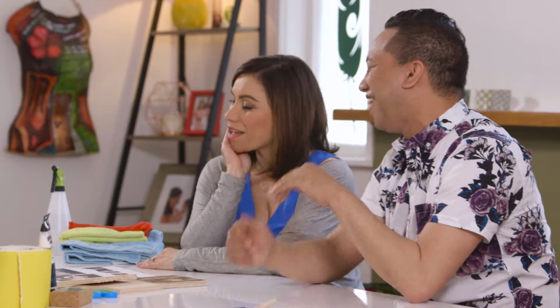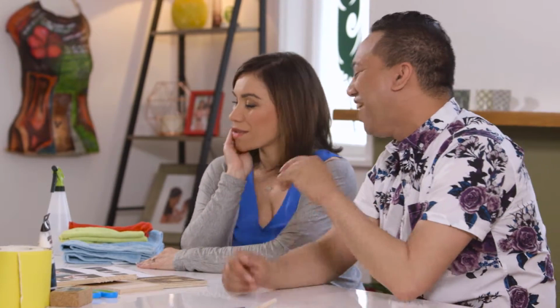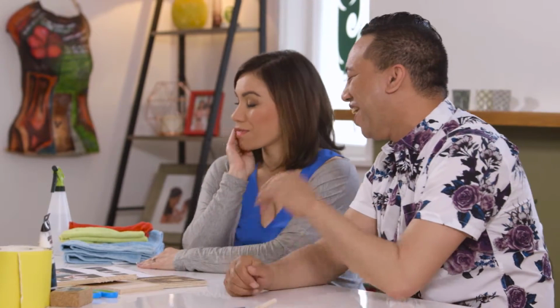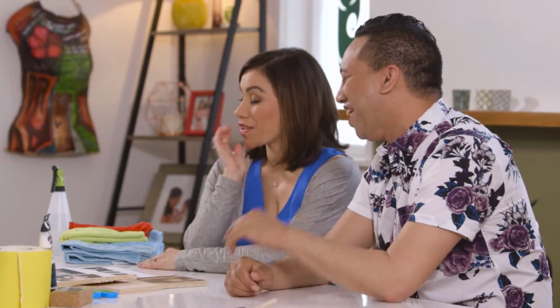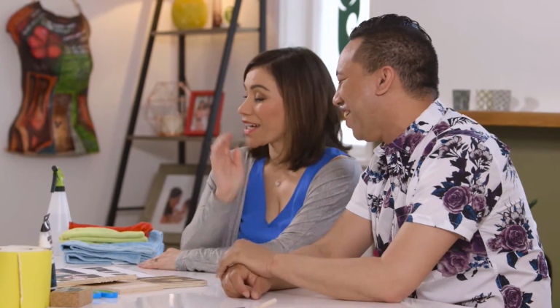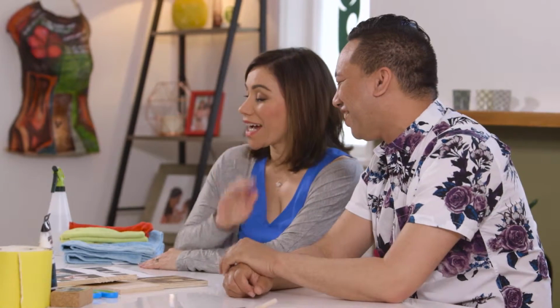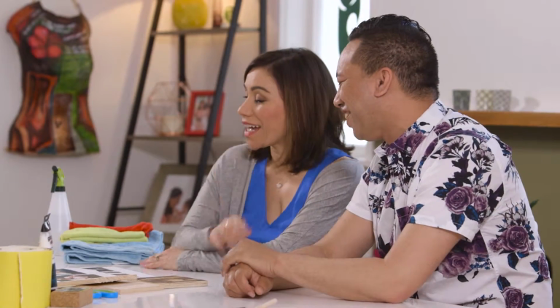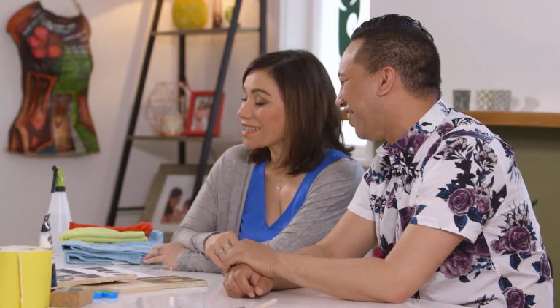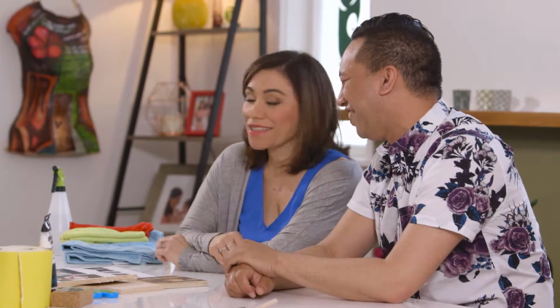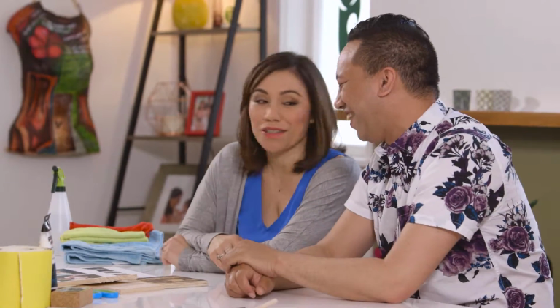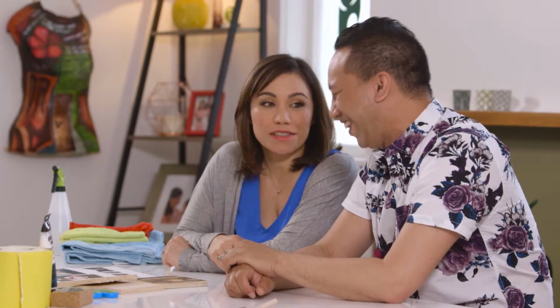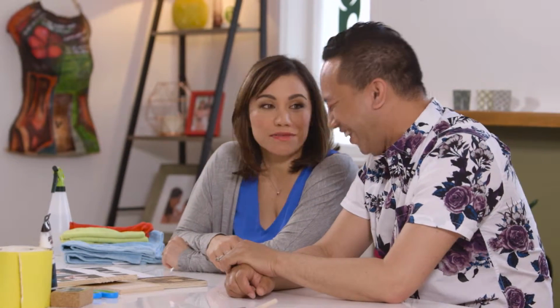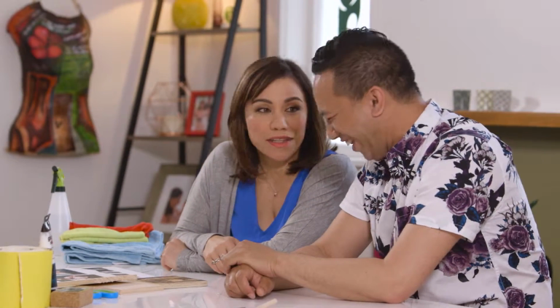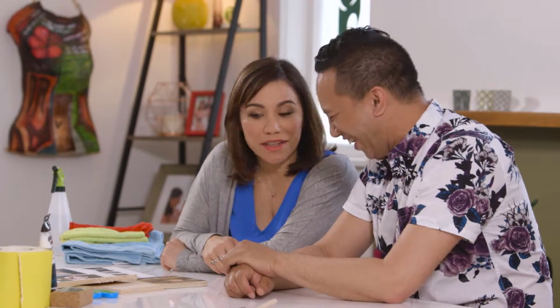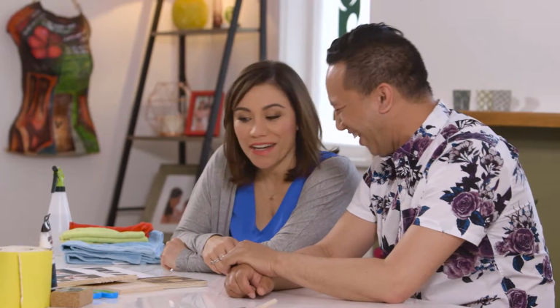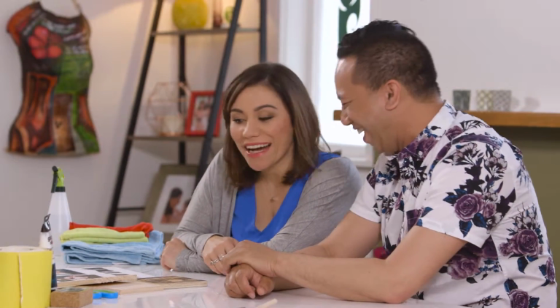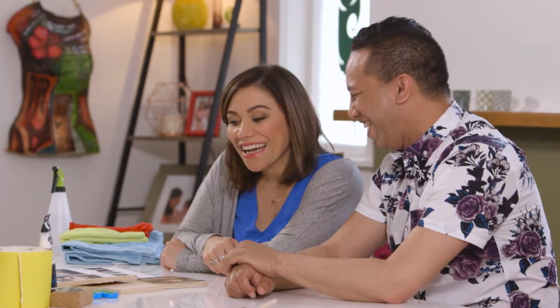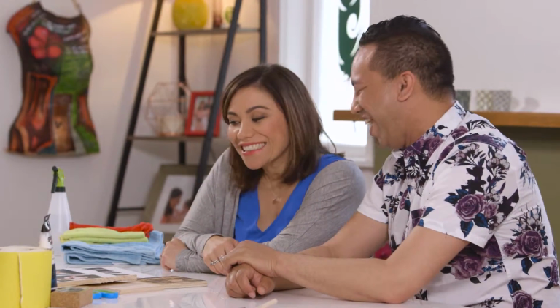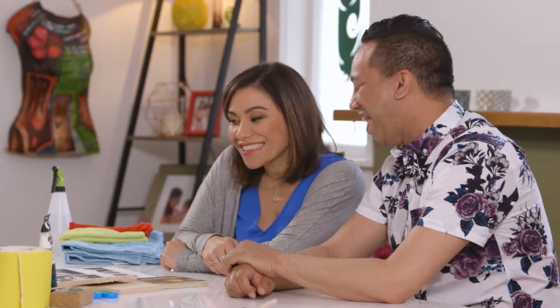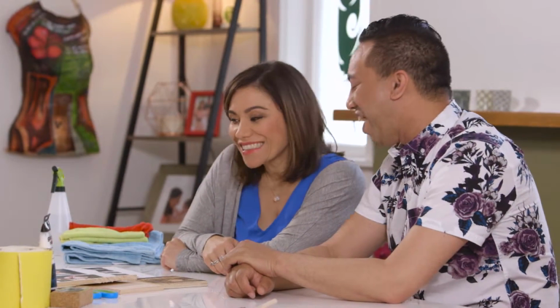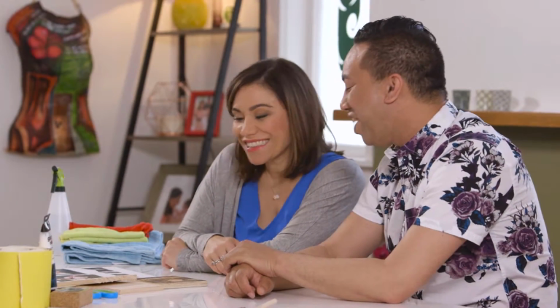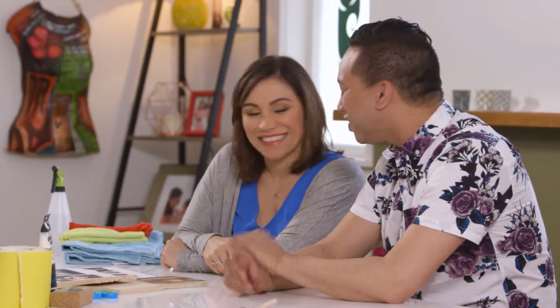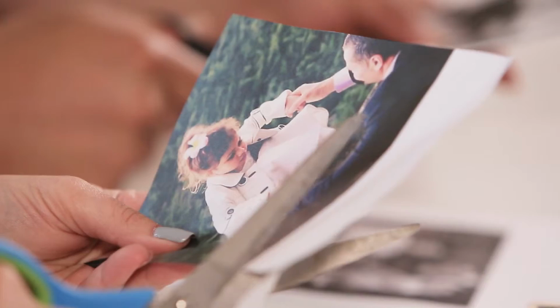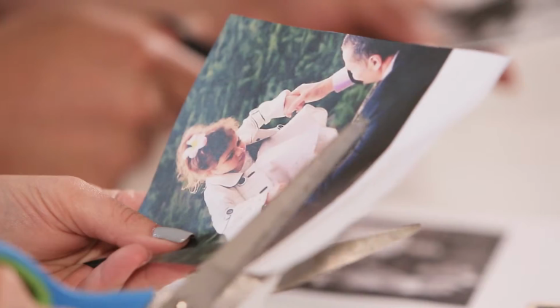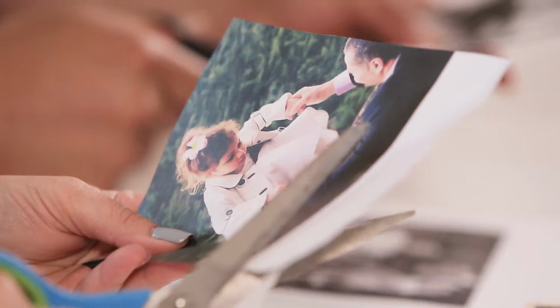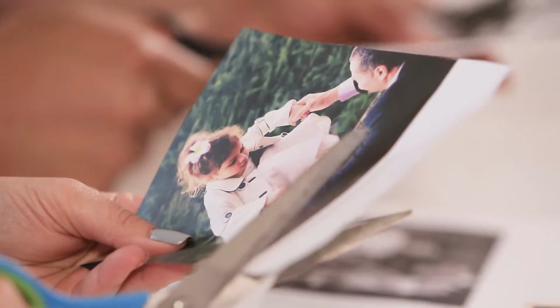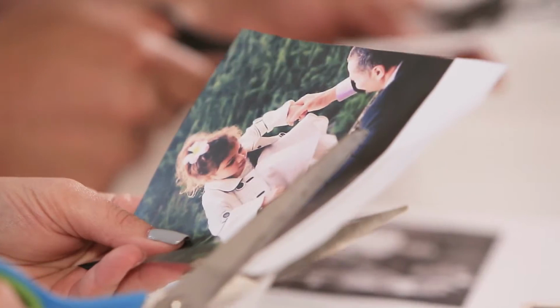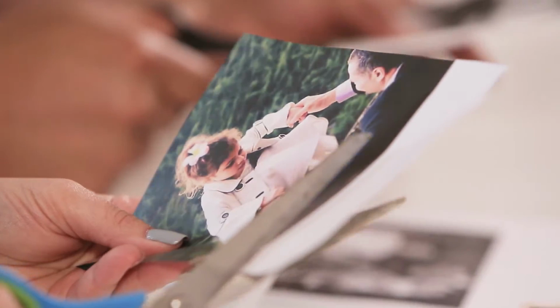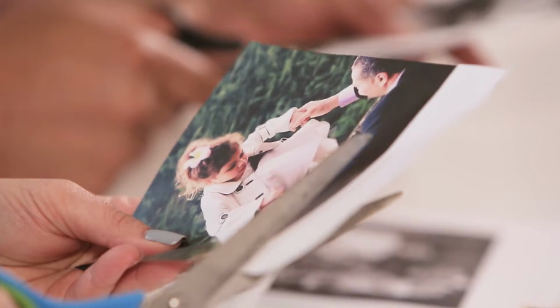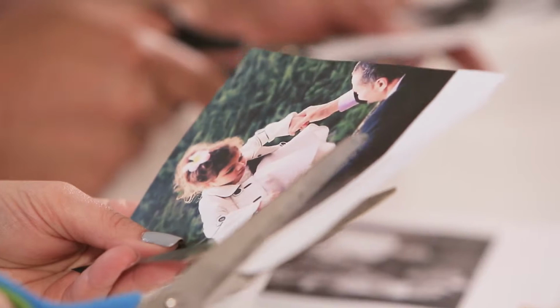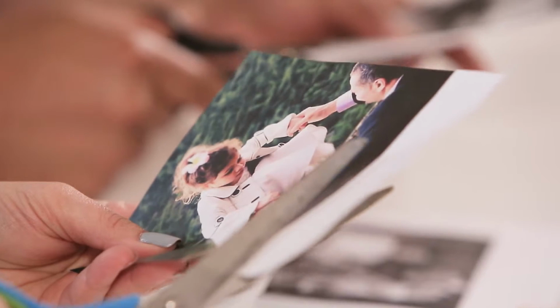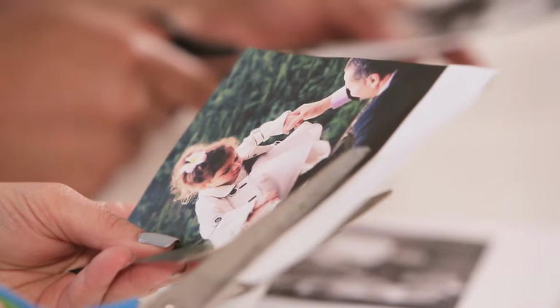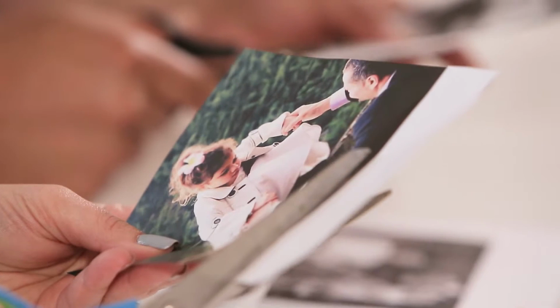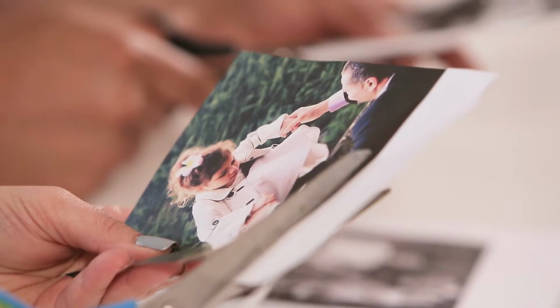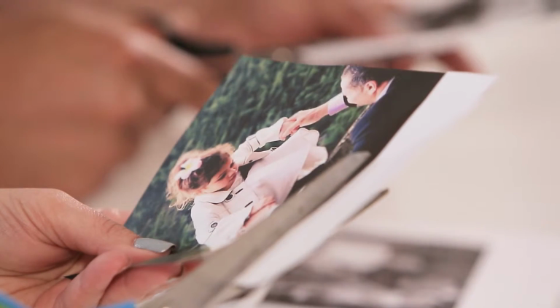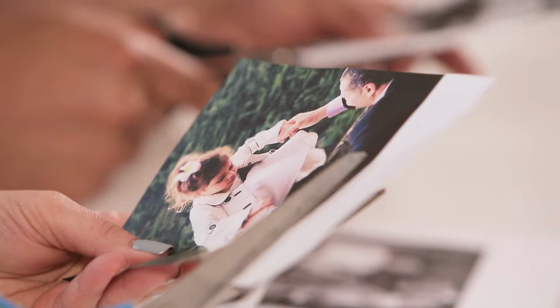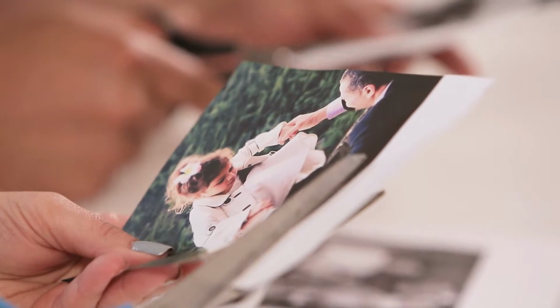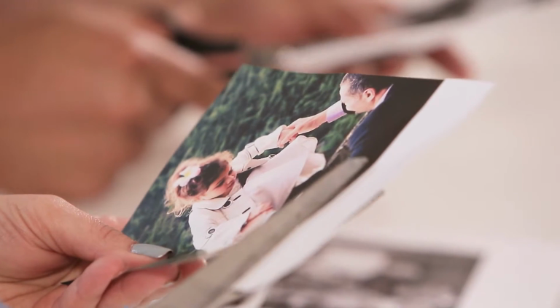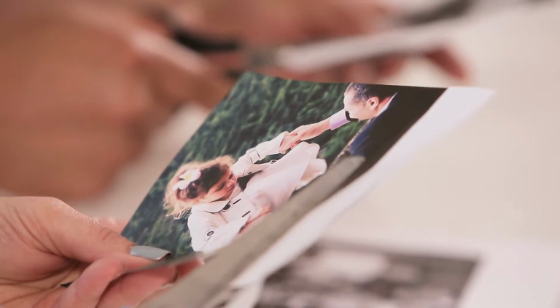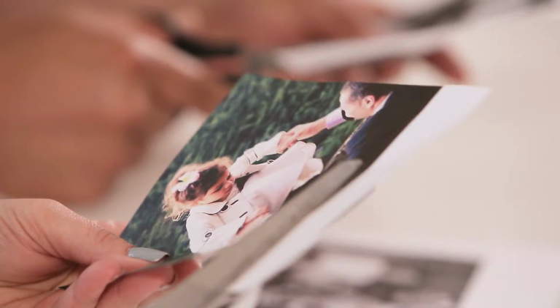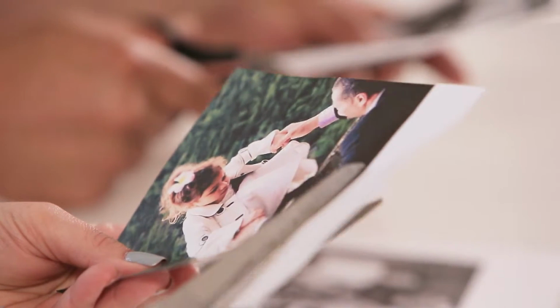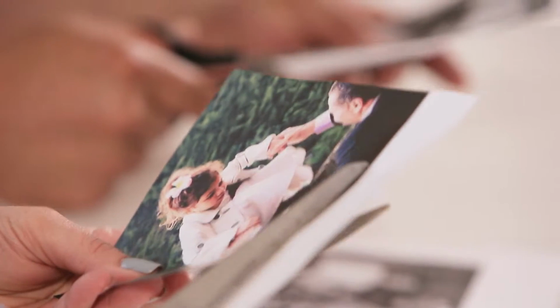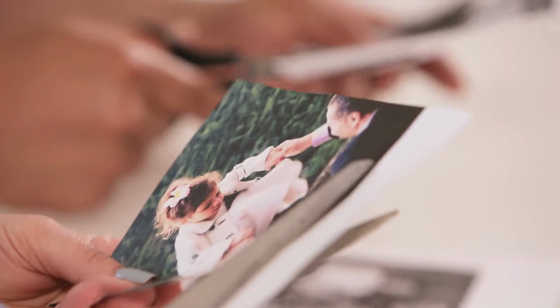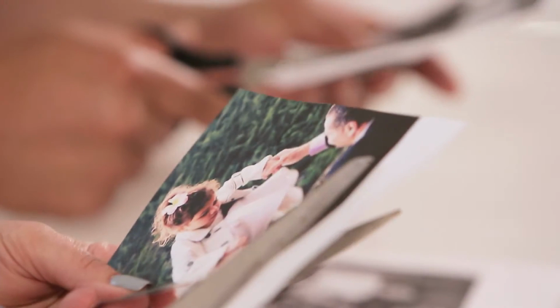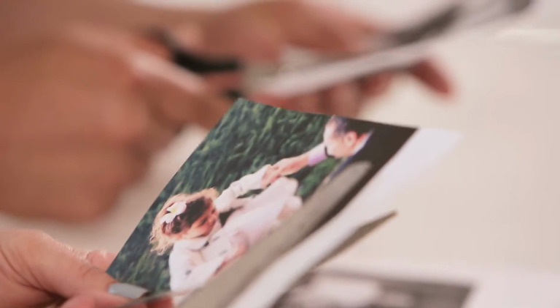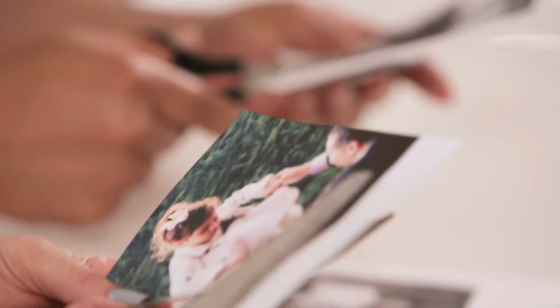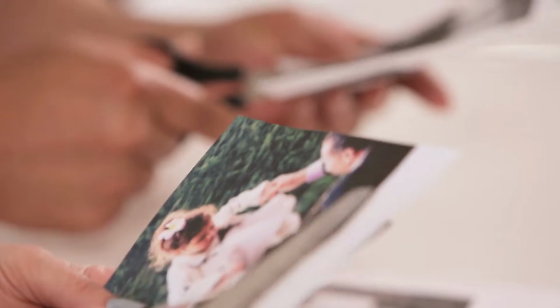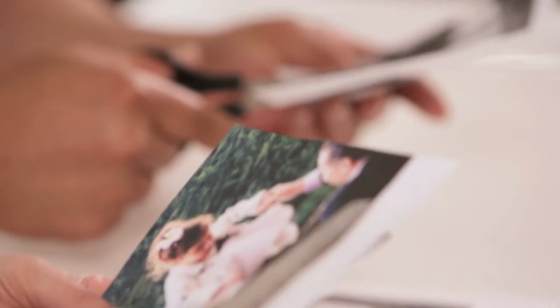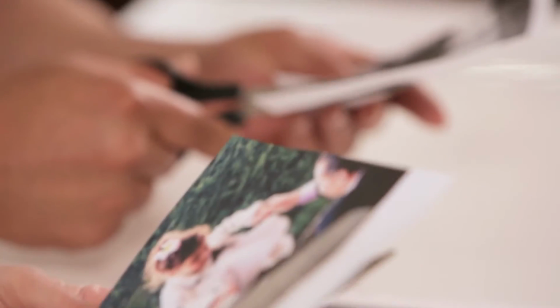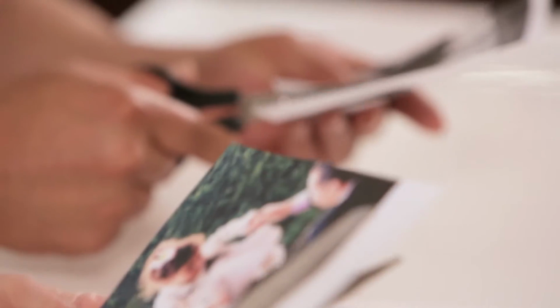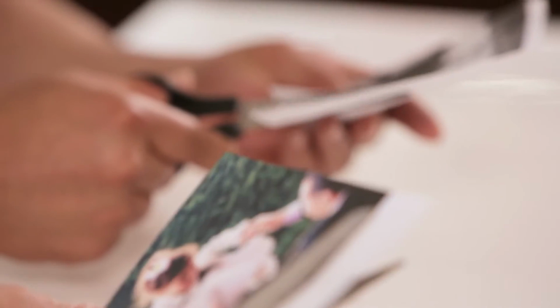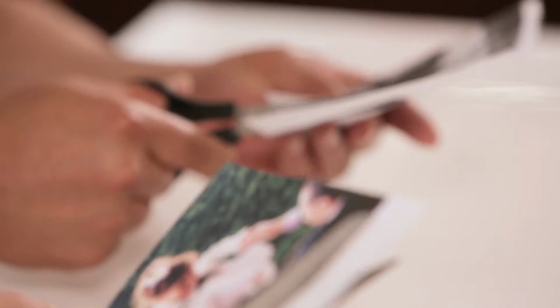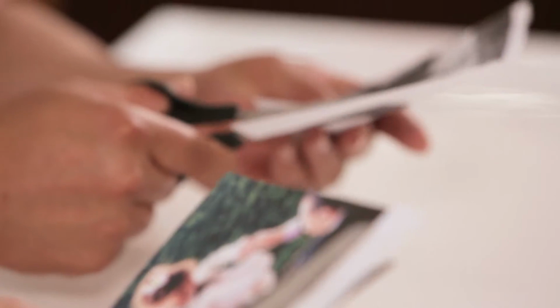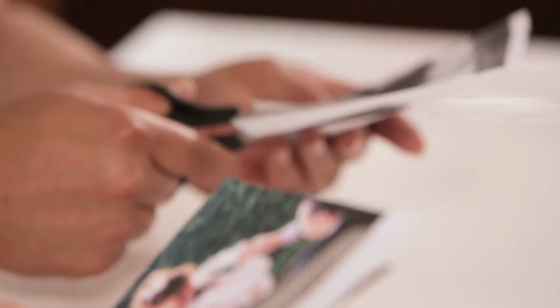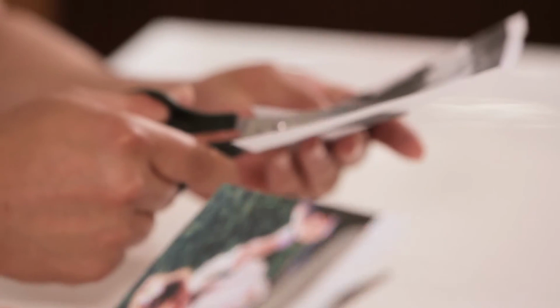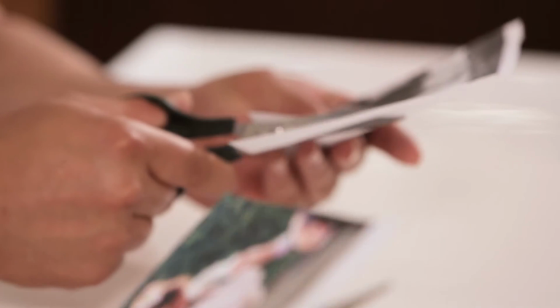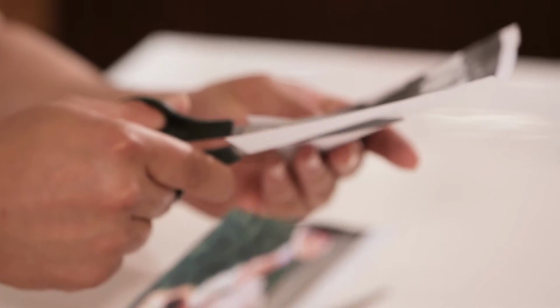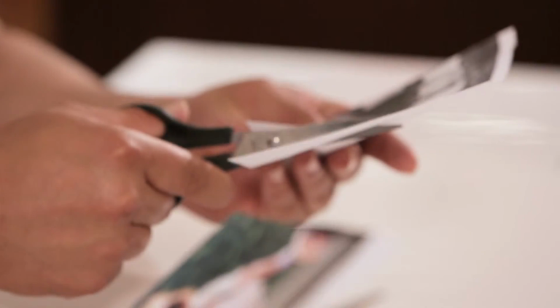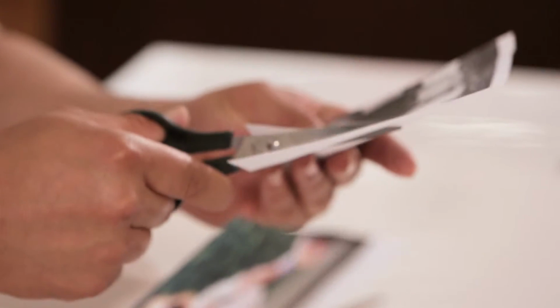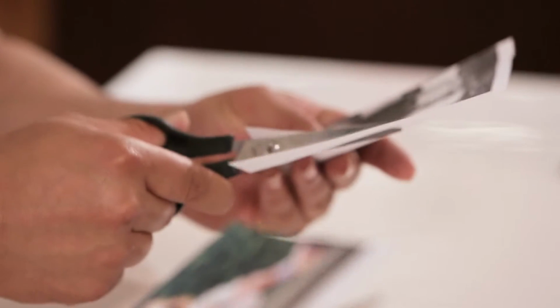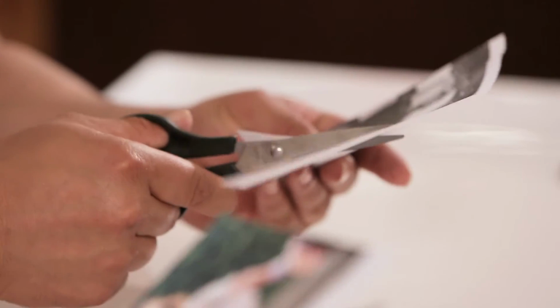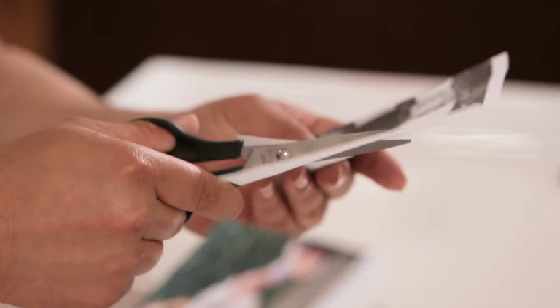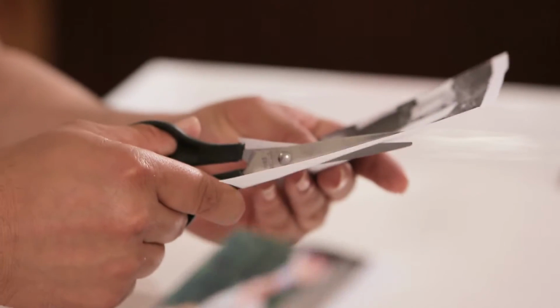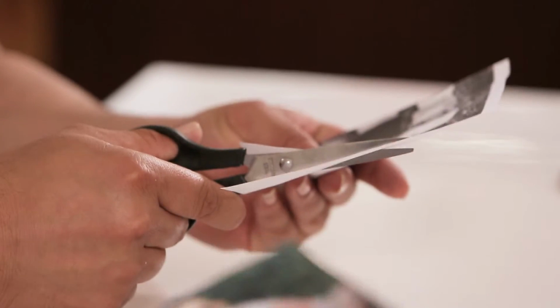It's very hard to choose a photo. The next step is to prepare our photos — all we need to do is cut it out.